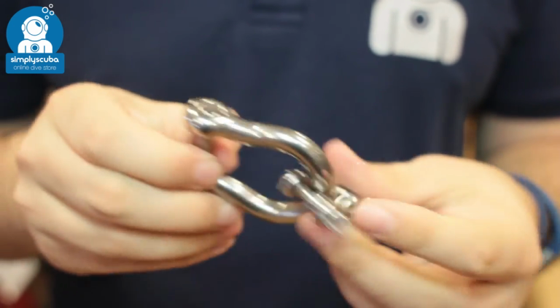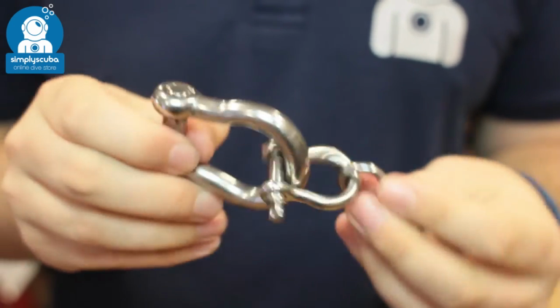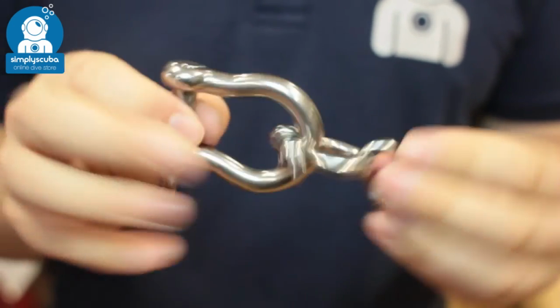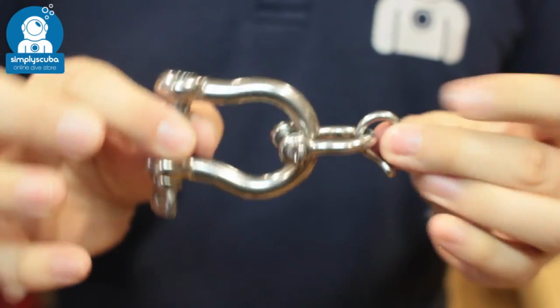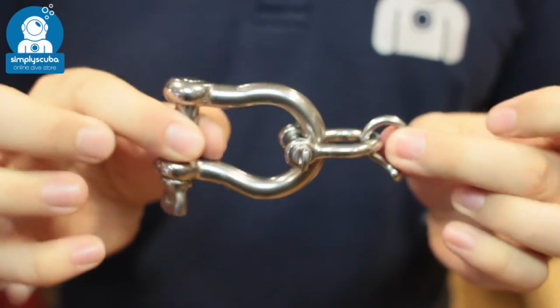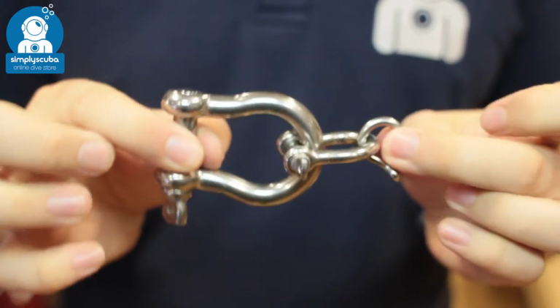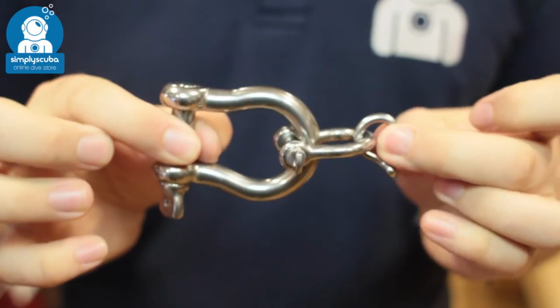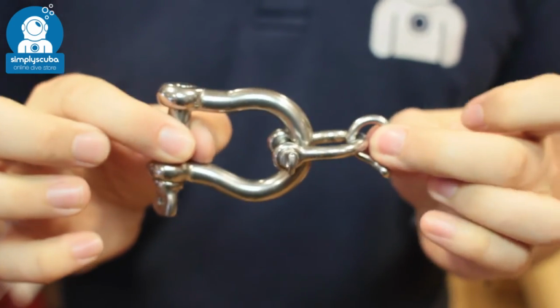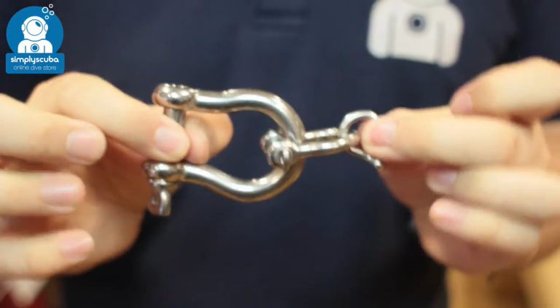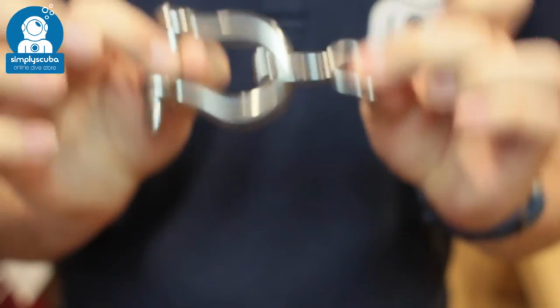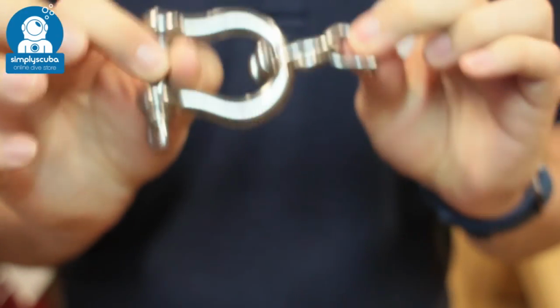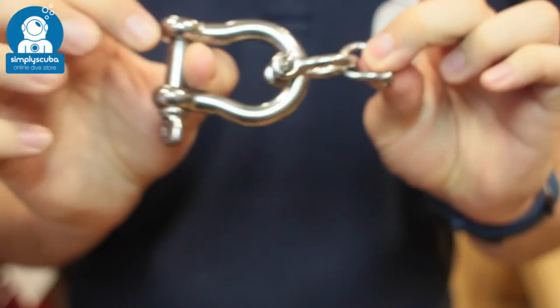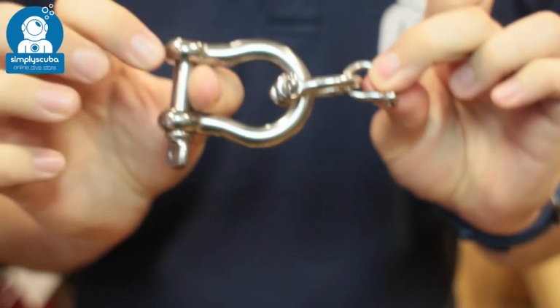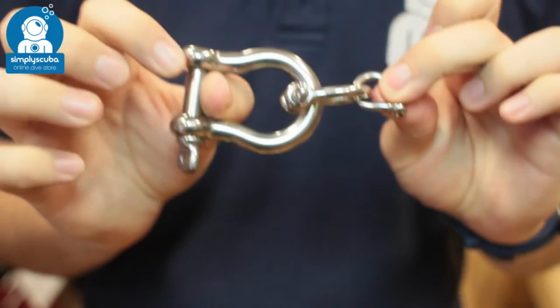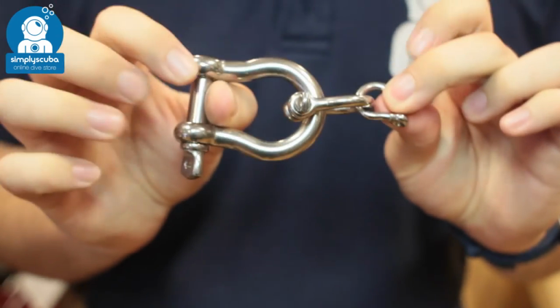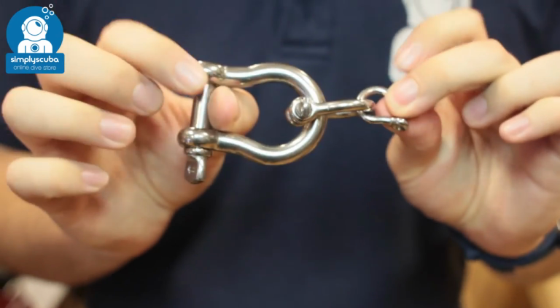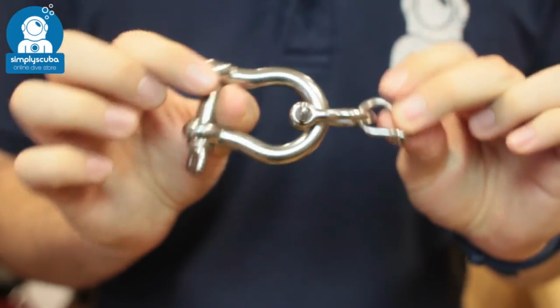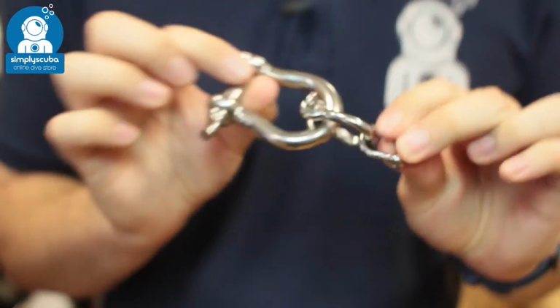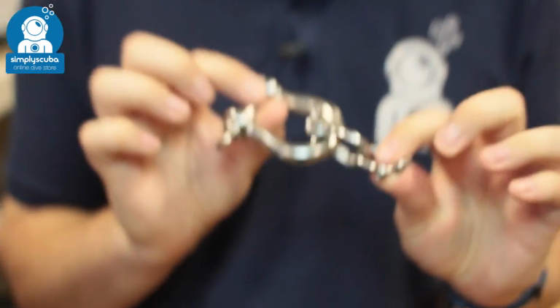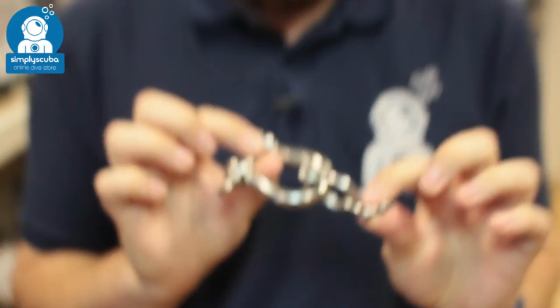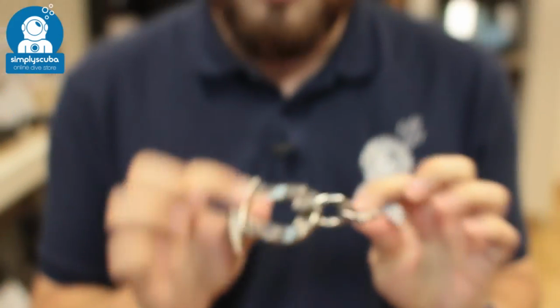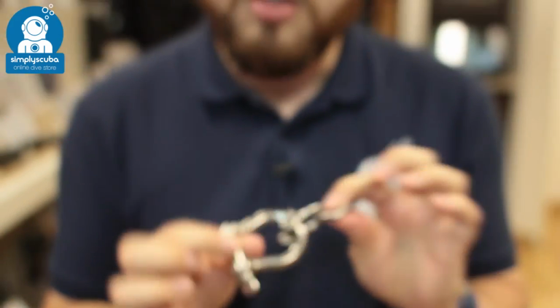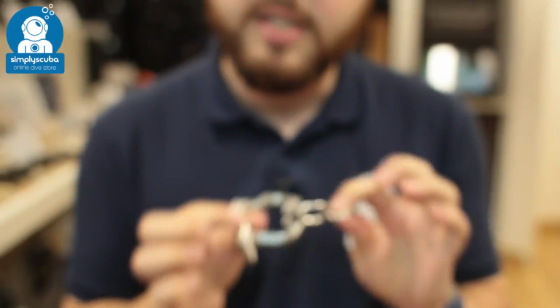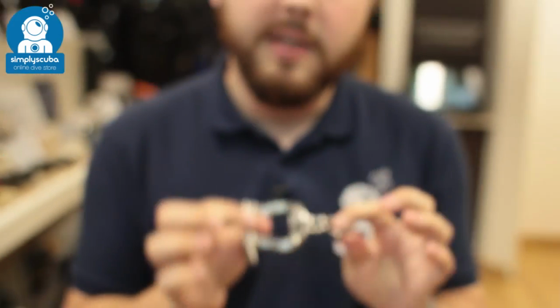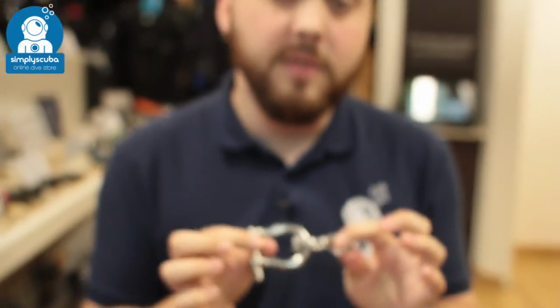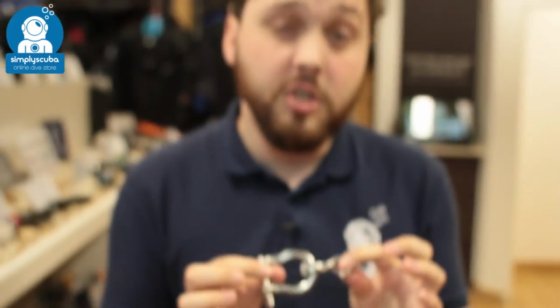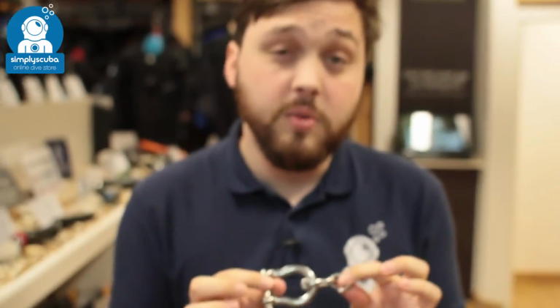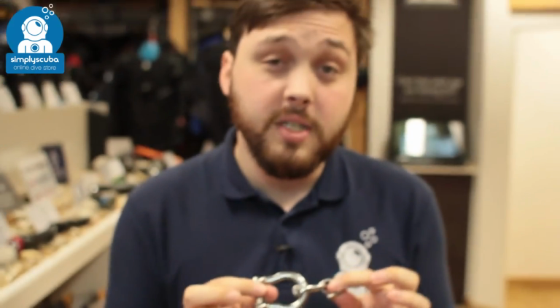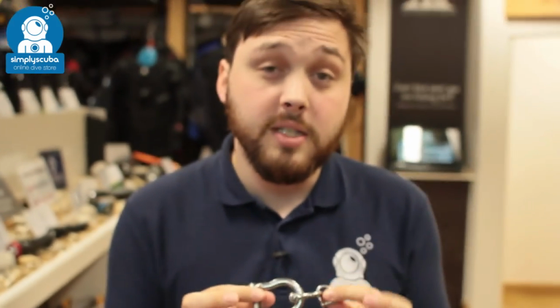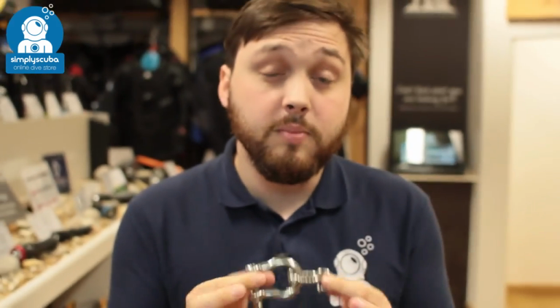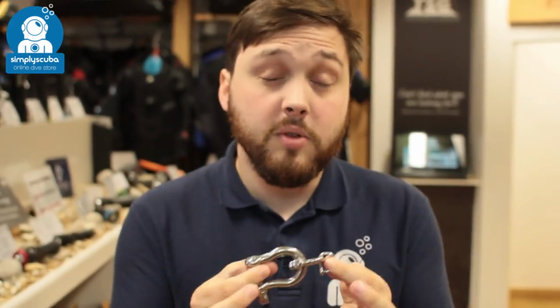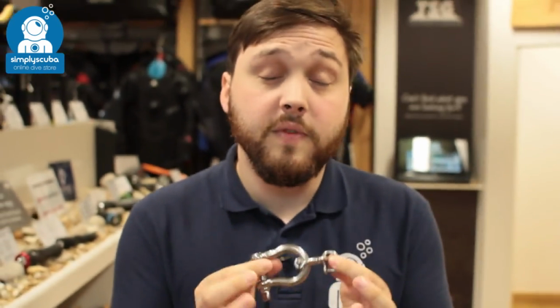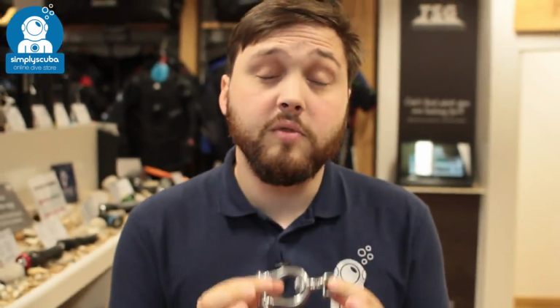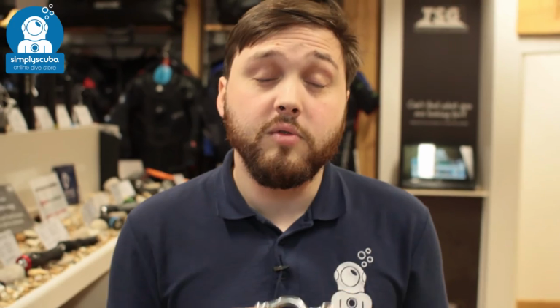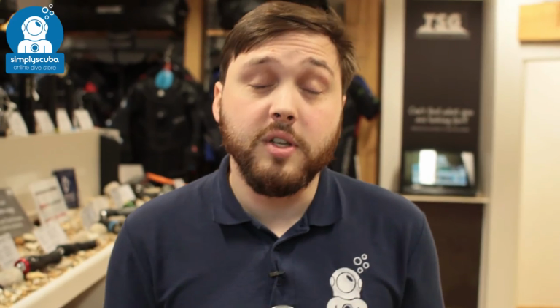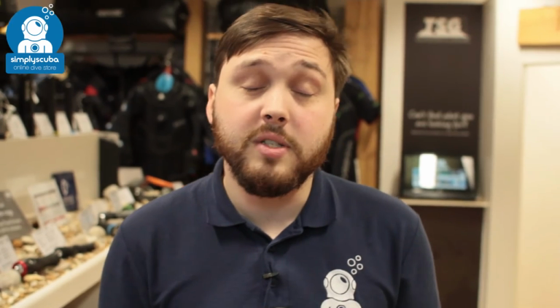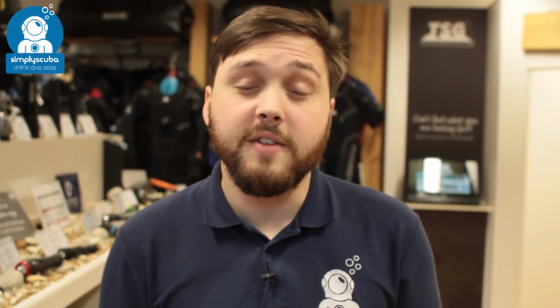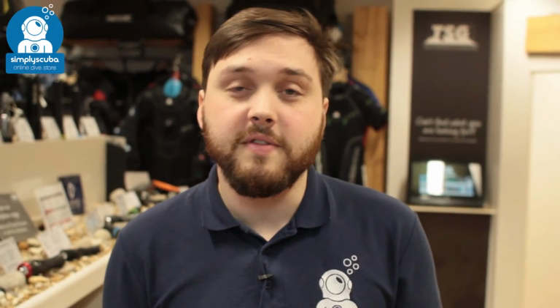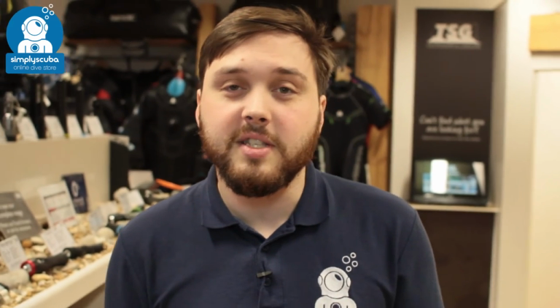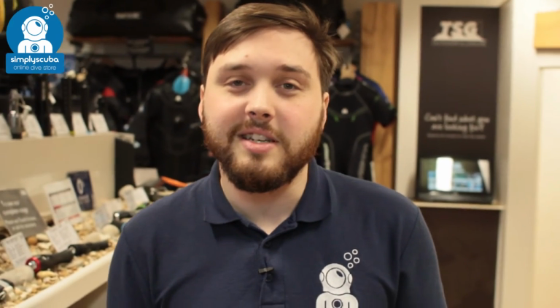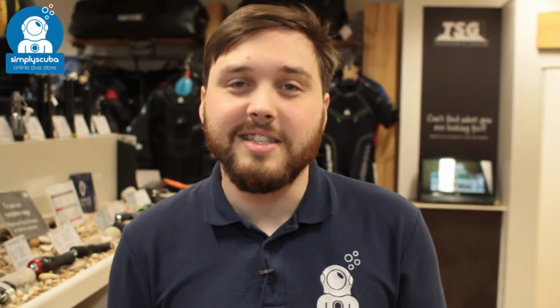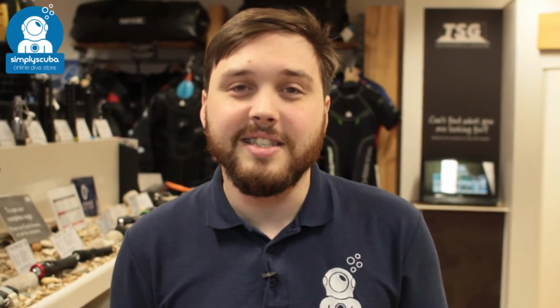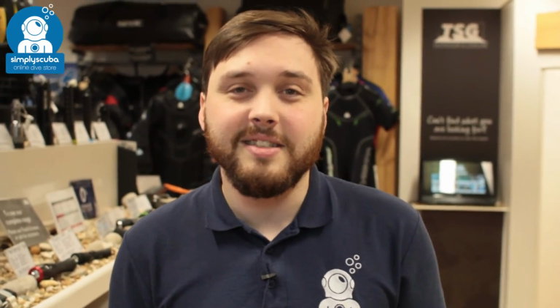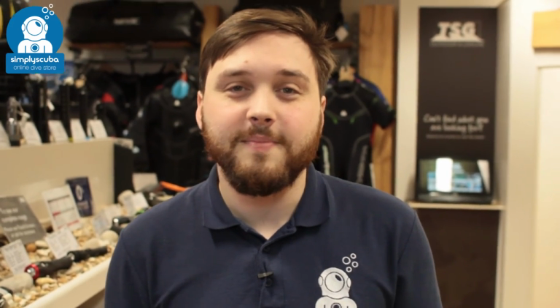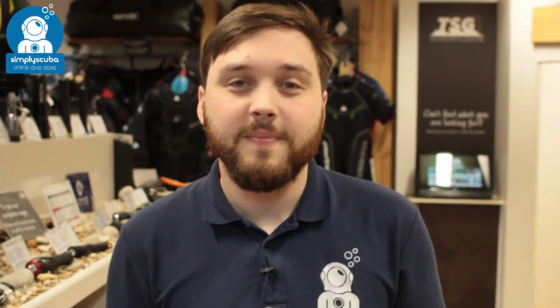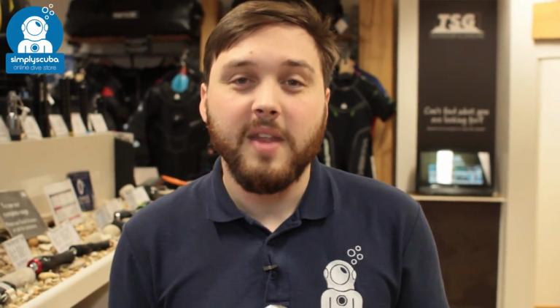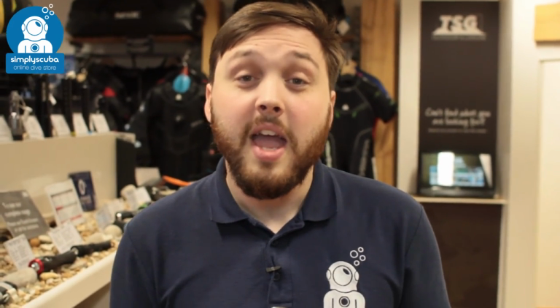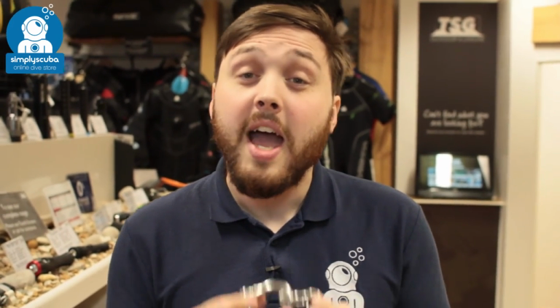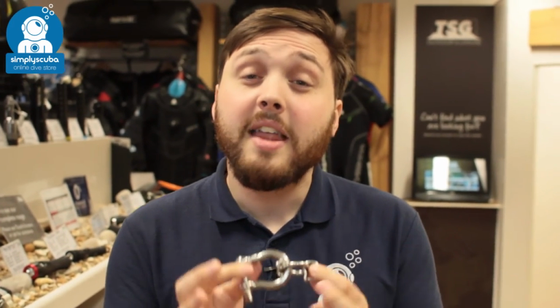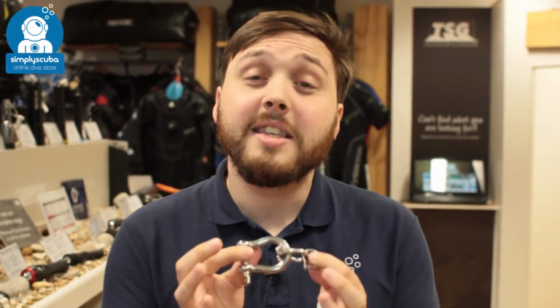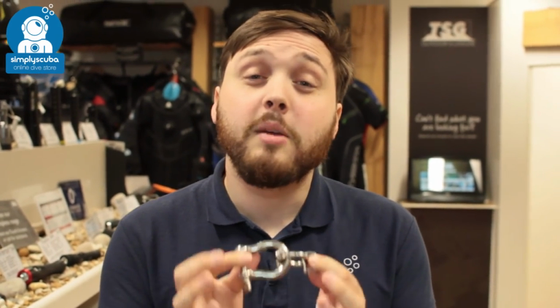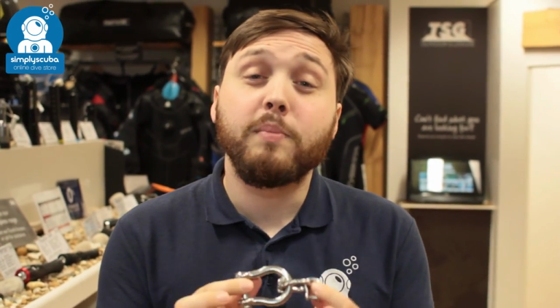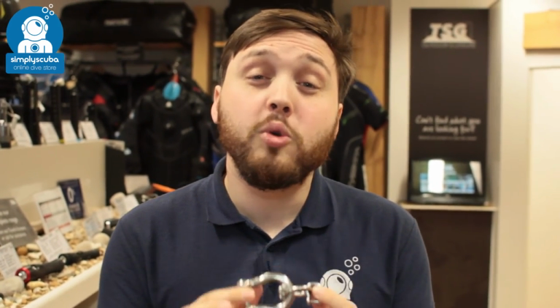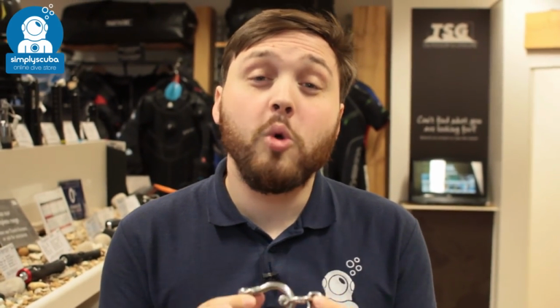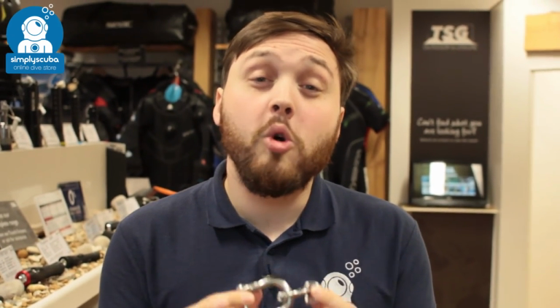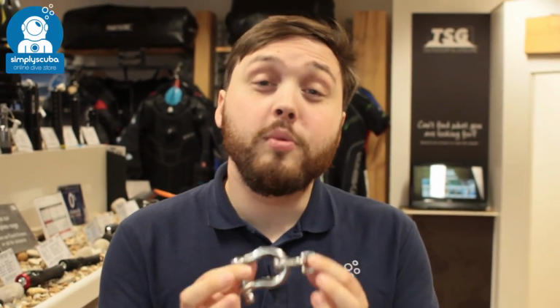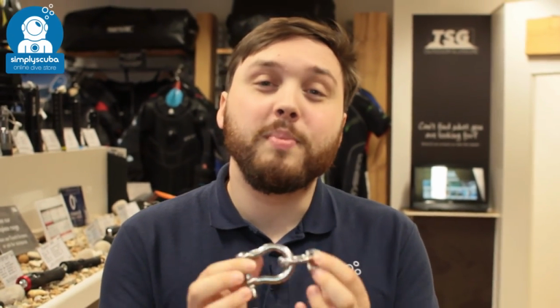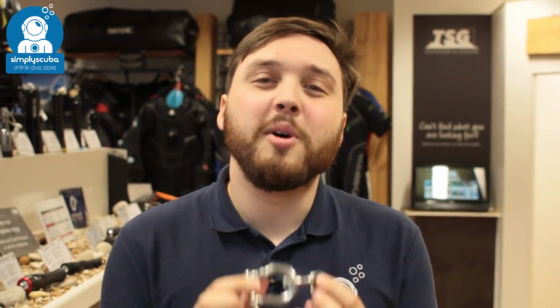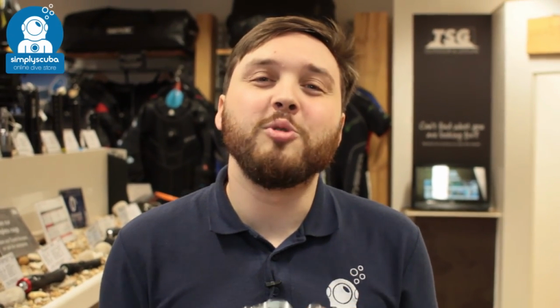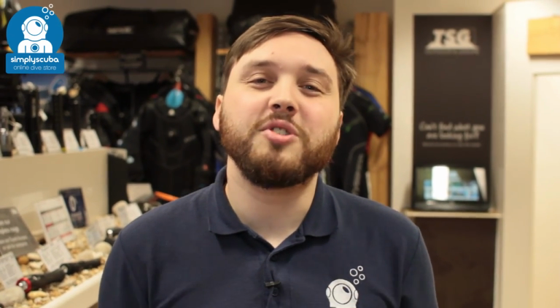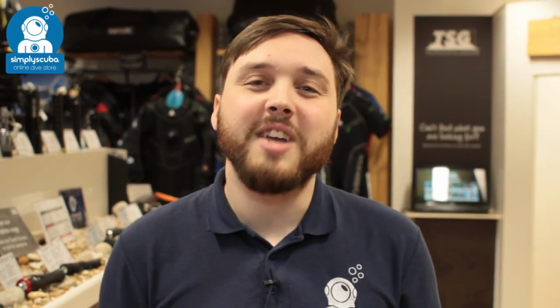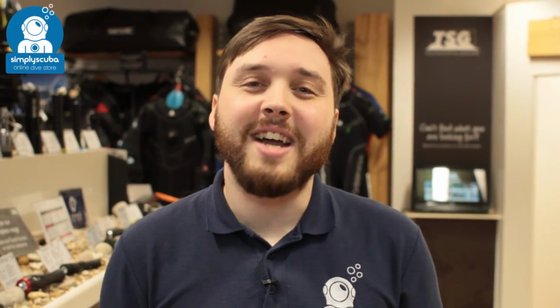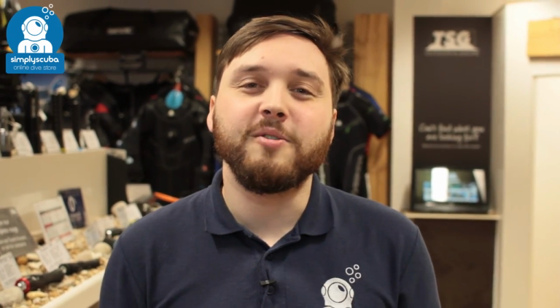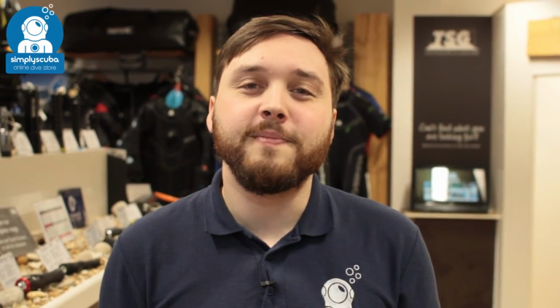So very reliable, very strong, lots of different uses for those different sizes. And that's the Blue Orb Bow Shackle.